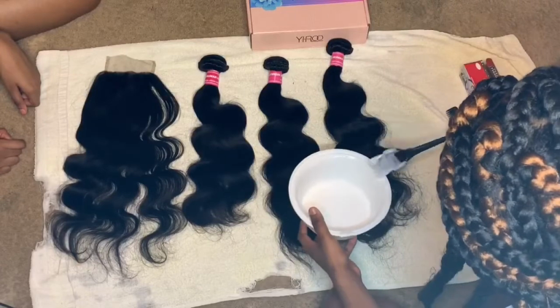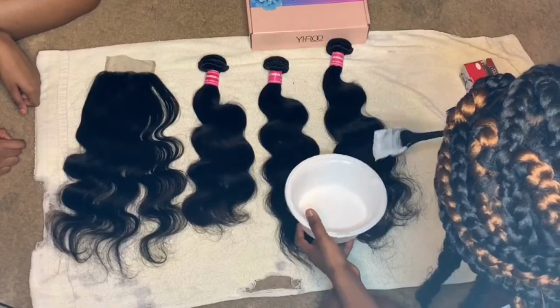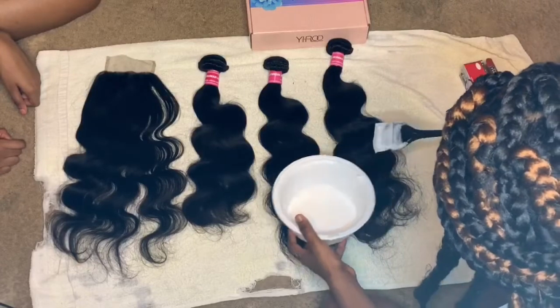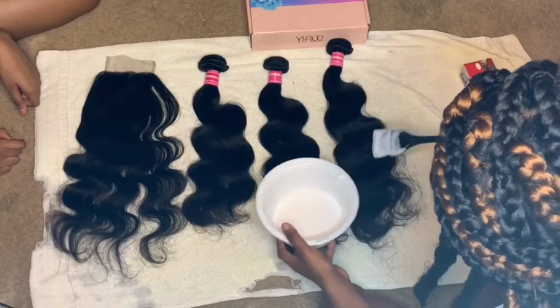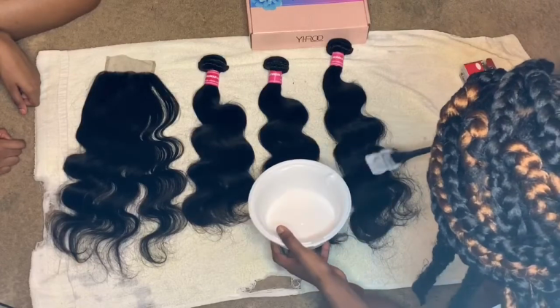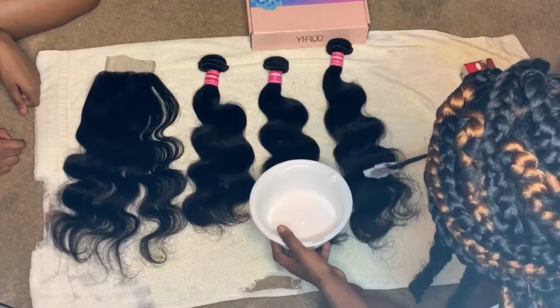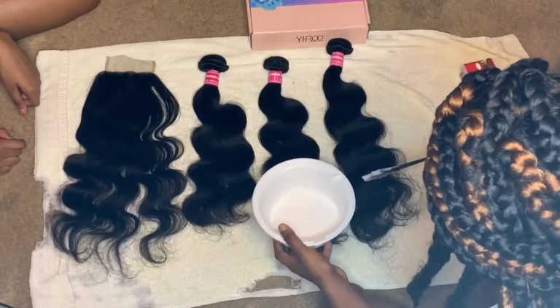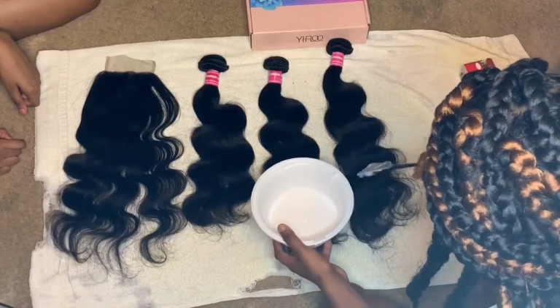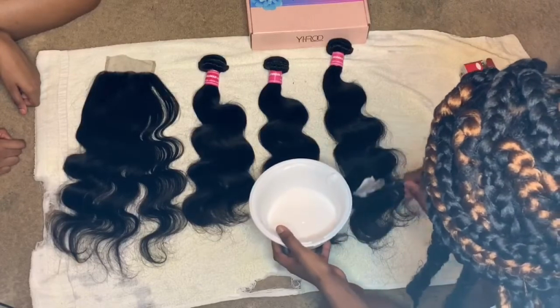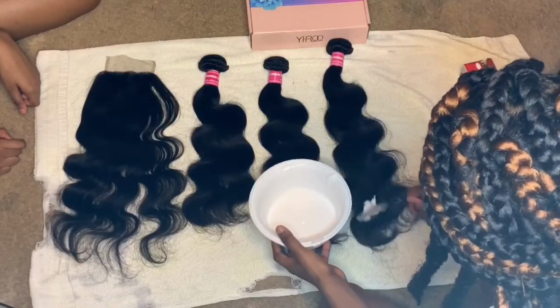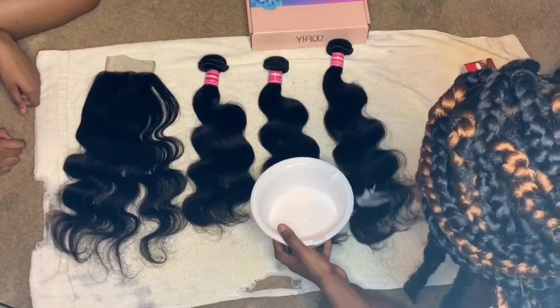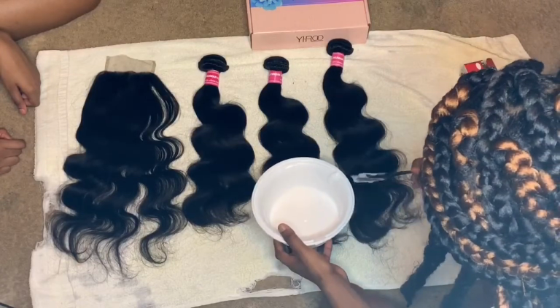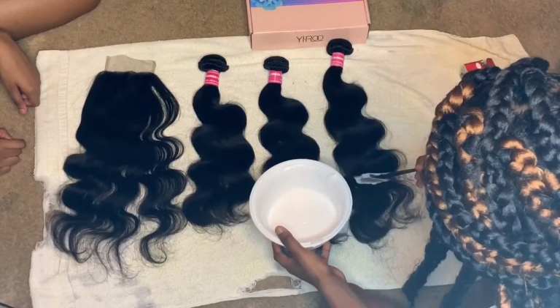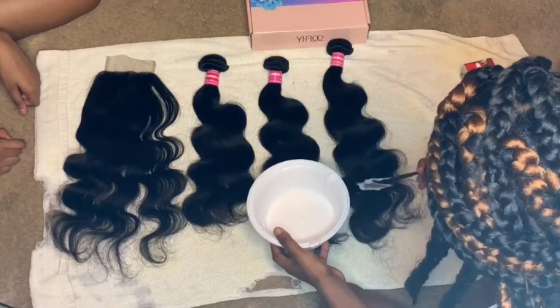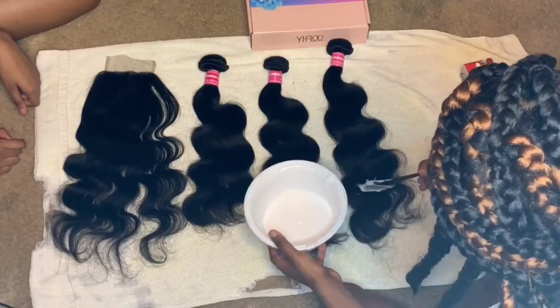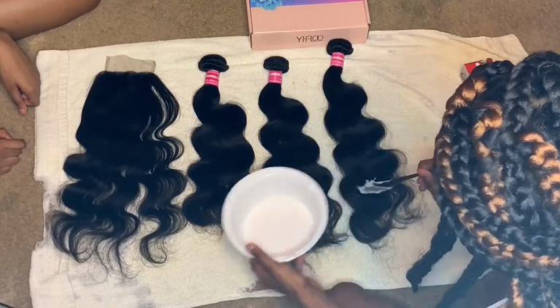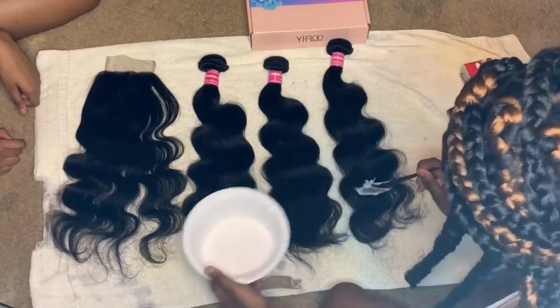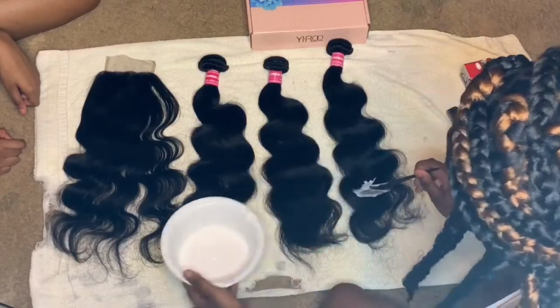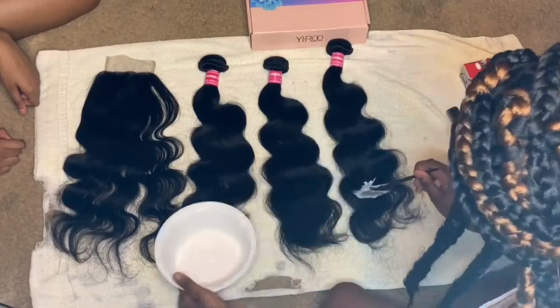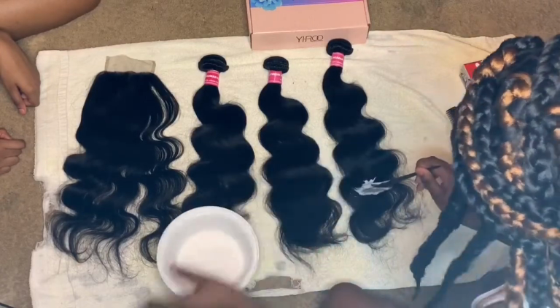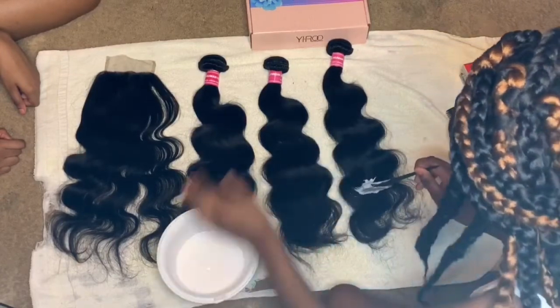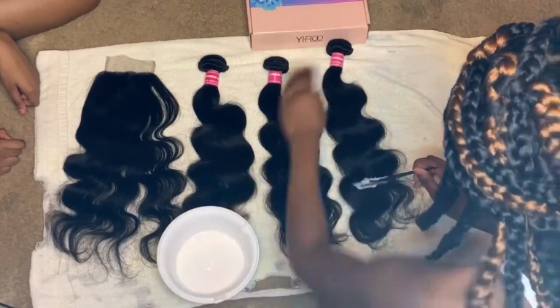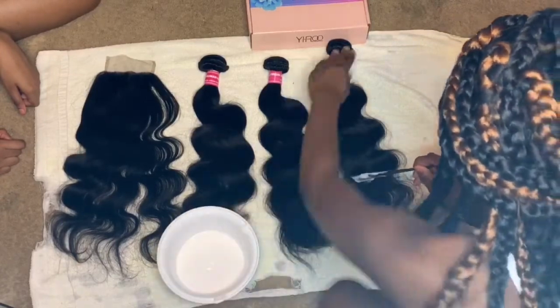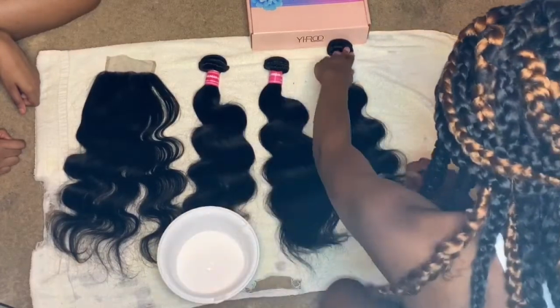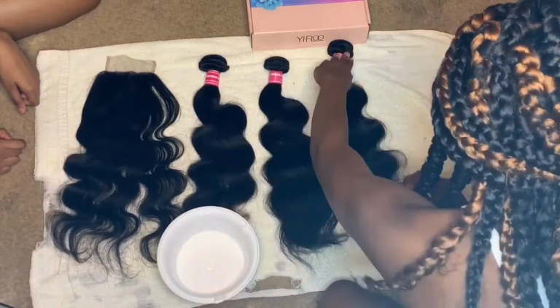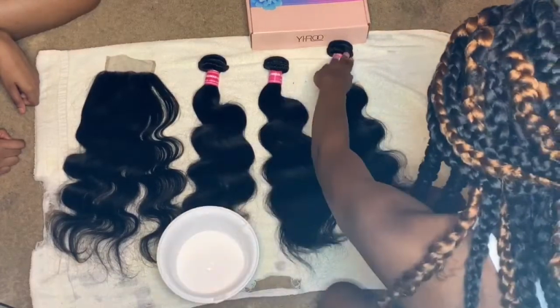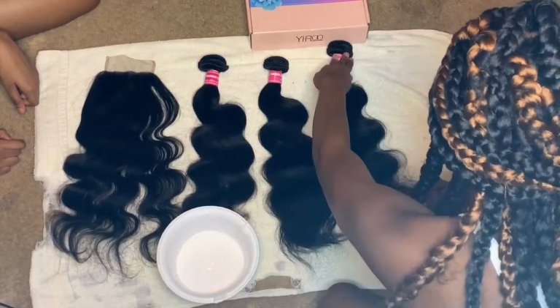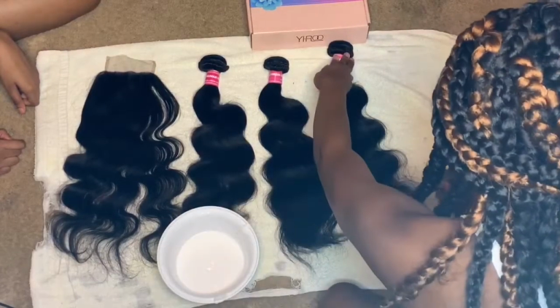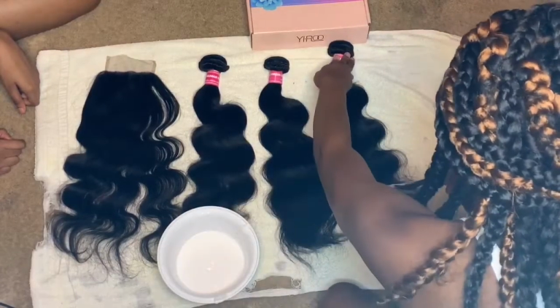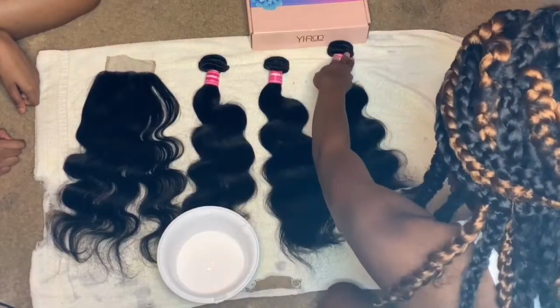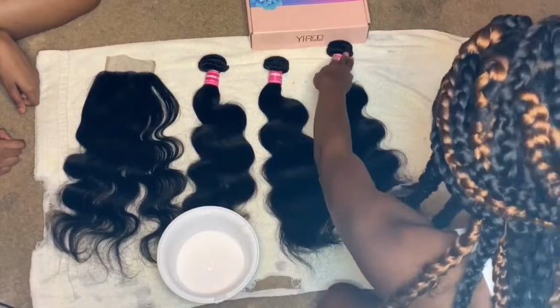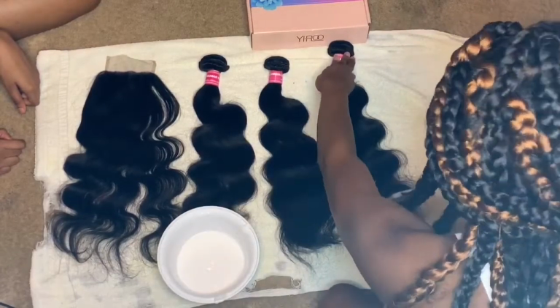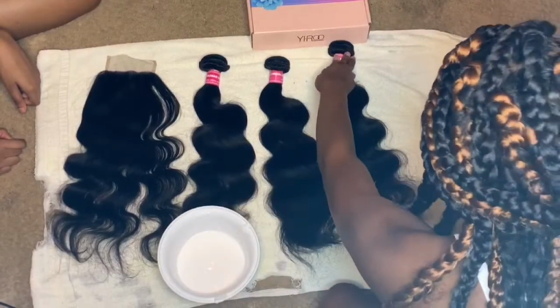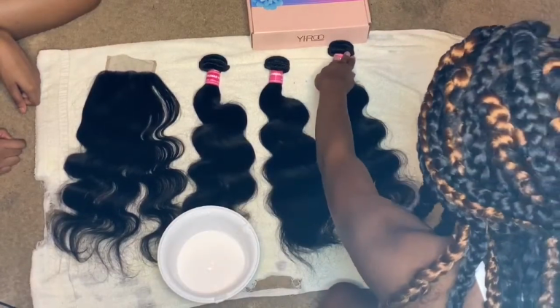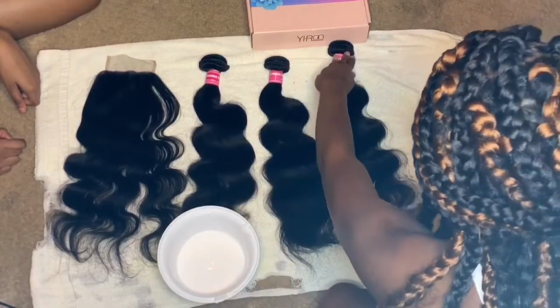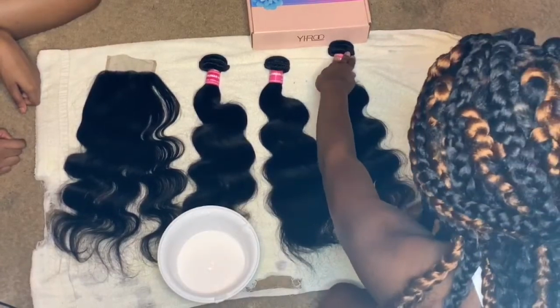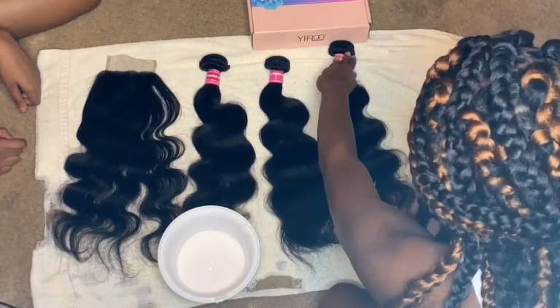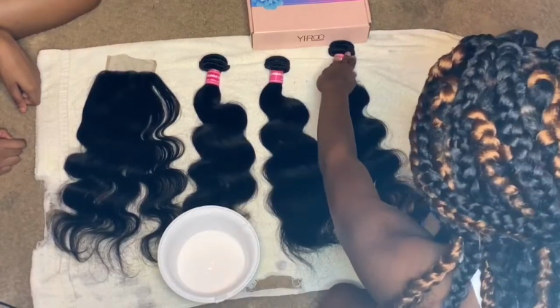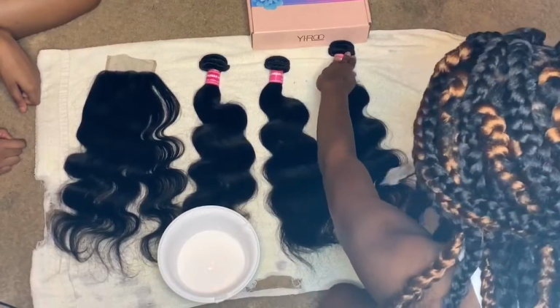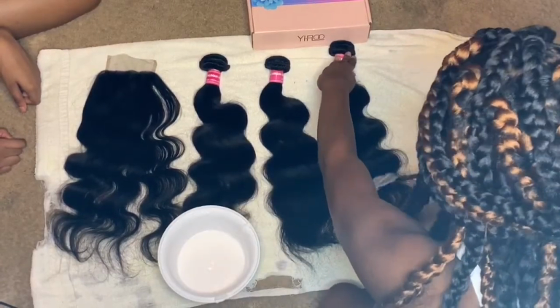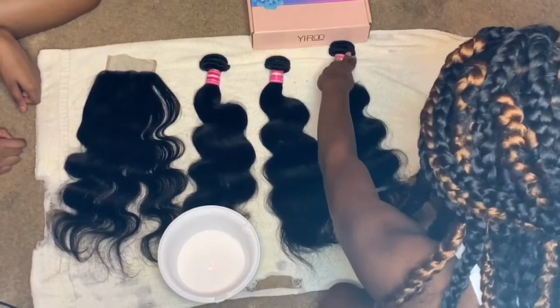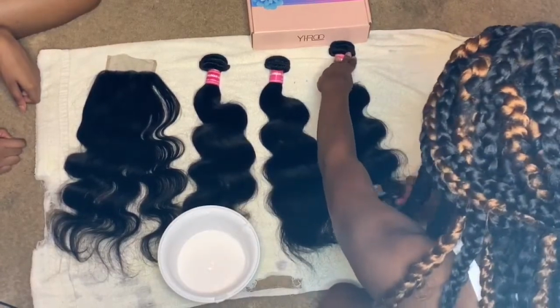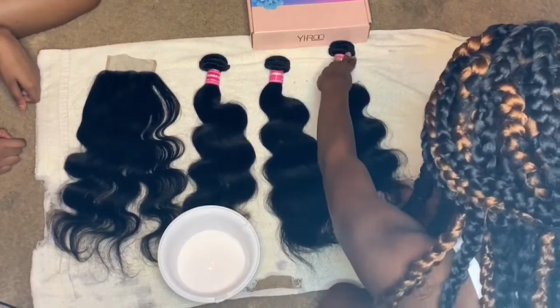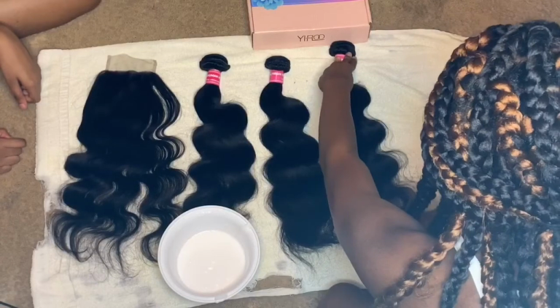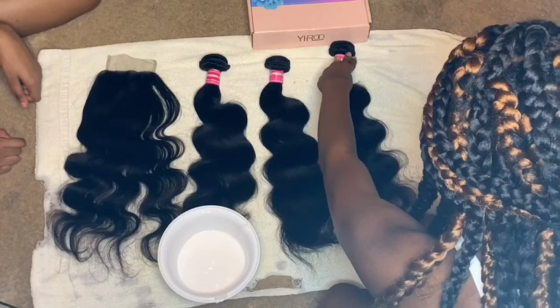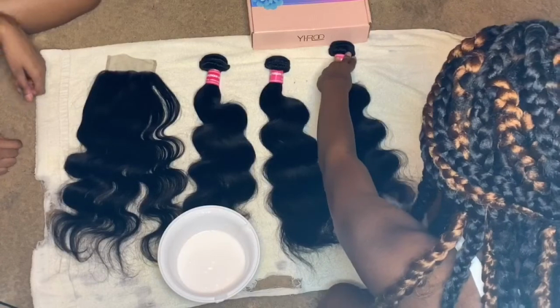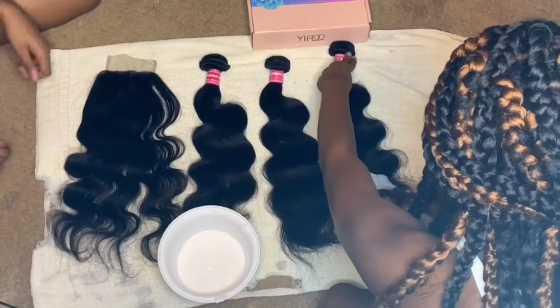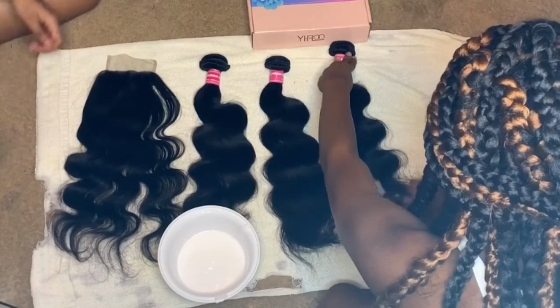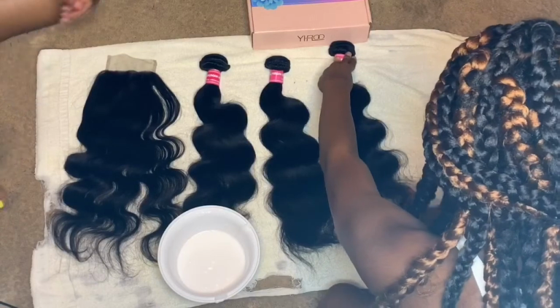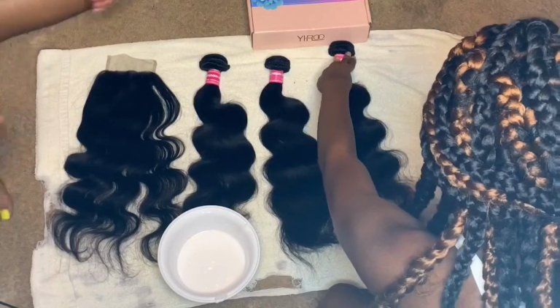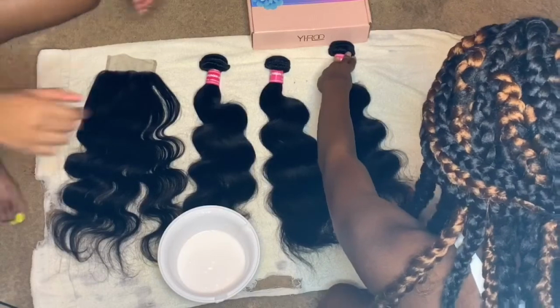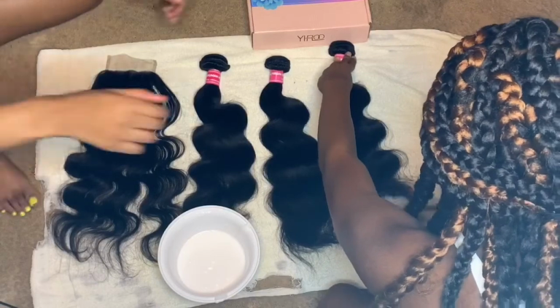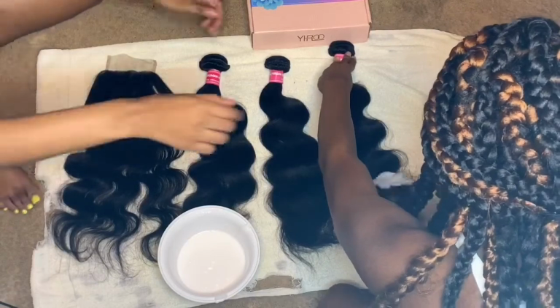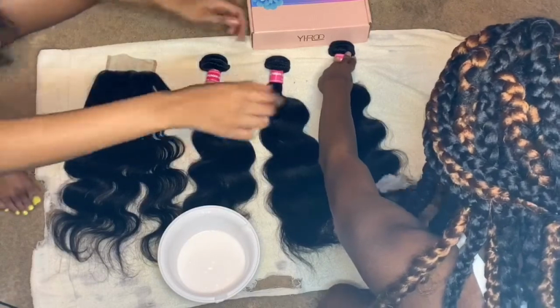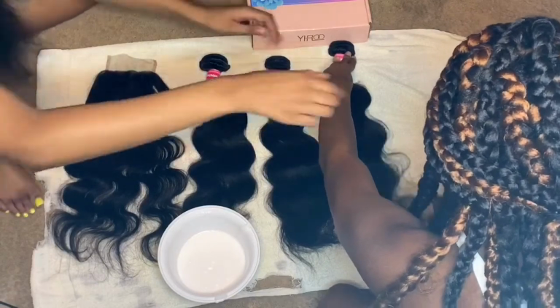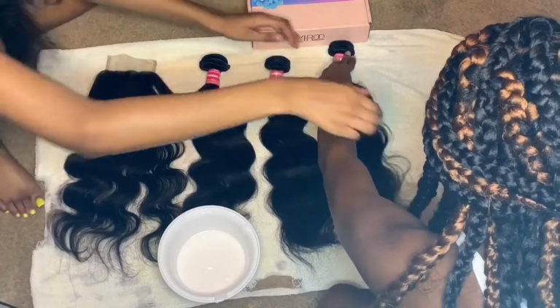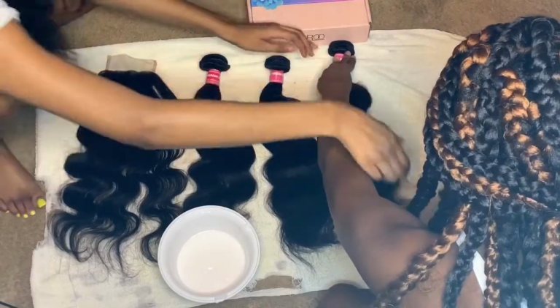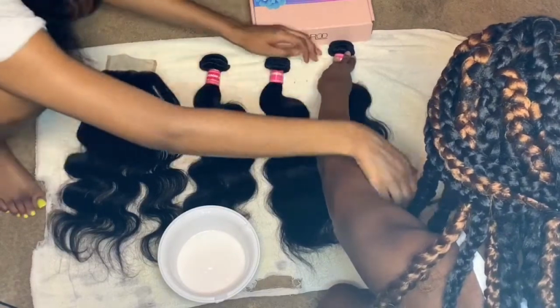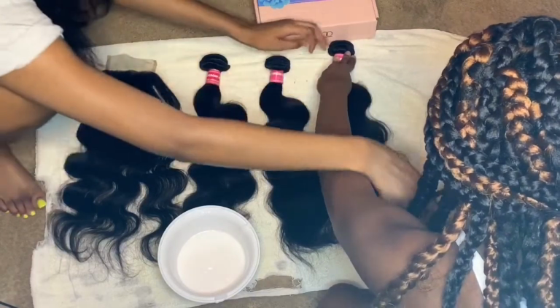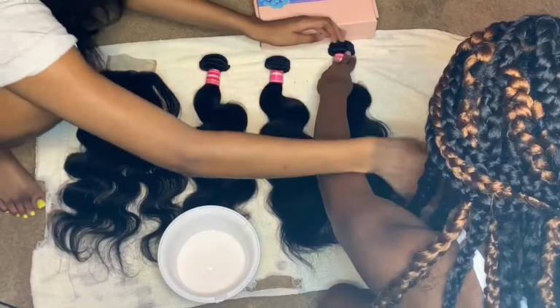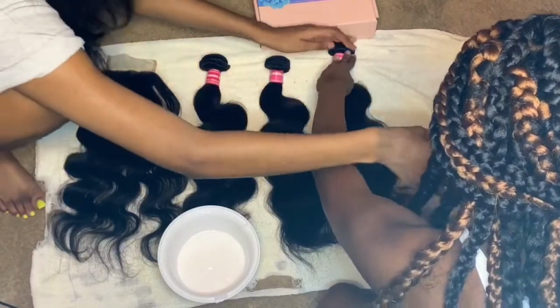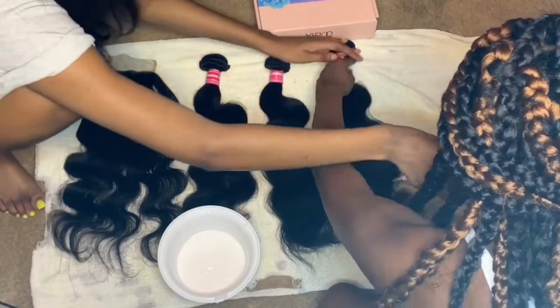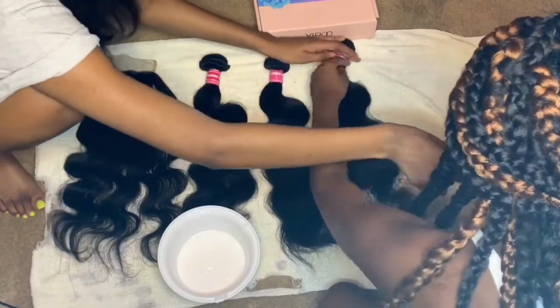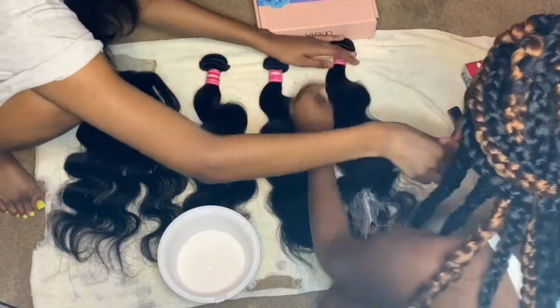Now I'm just spreading the paste into the hair and then I'm going to comb through it so I can get it on both sides.